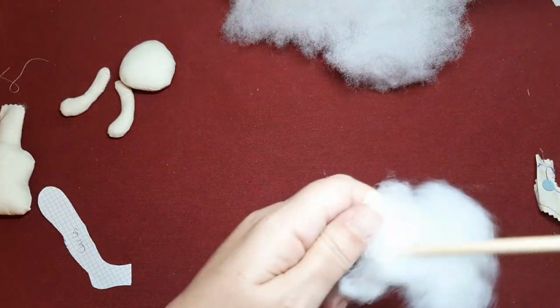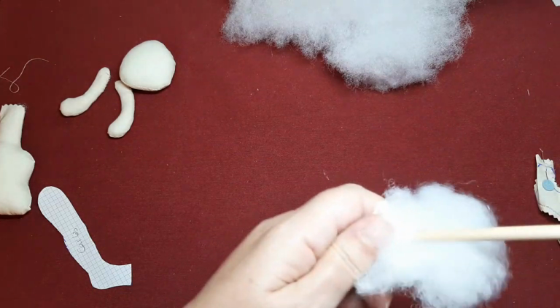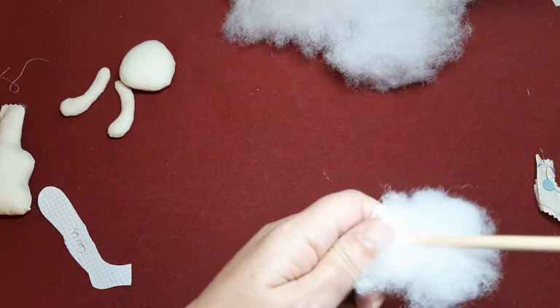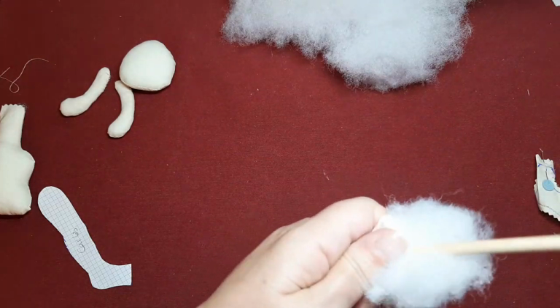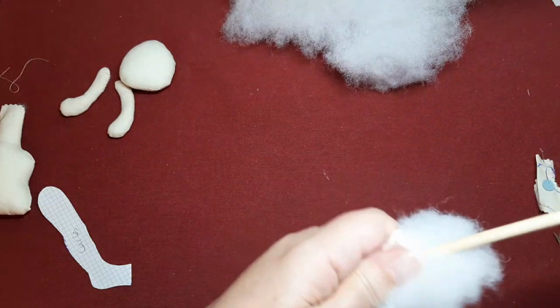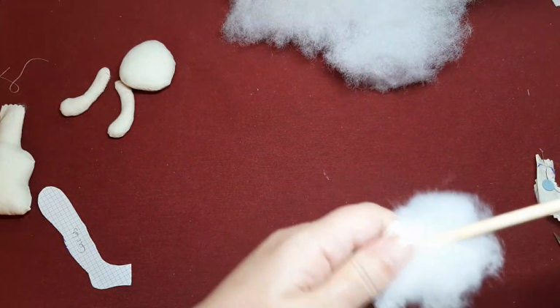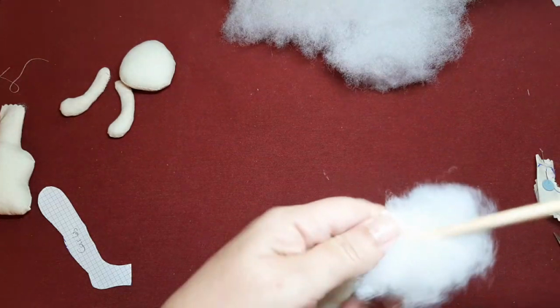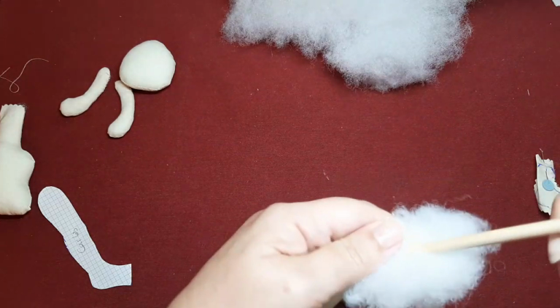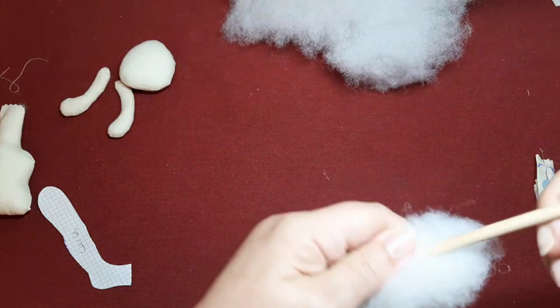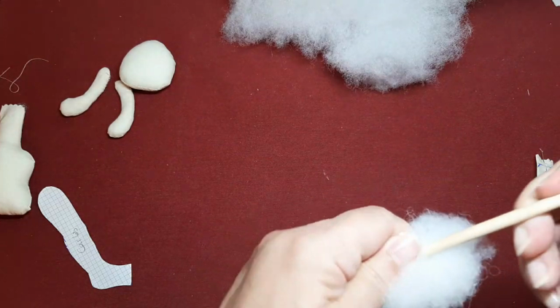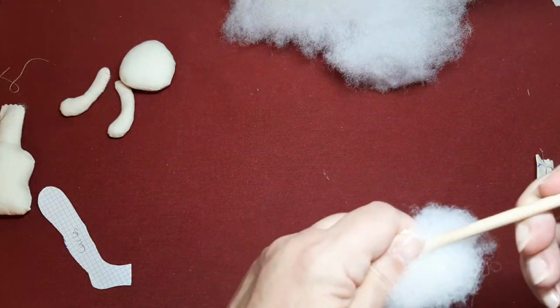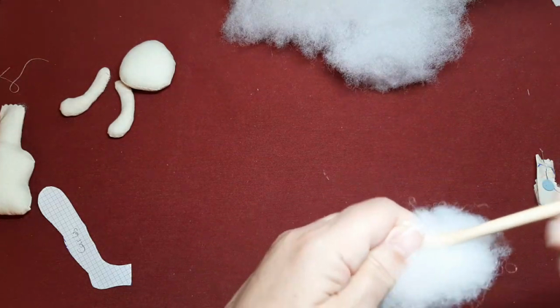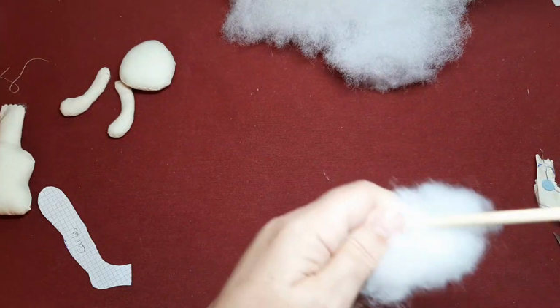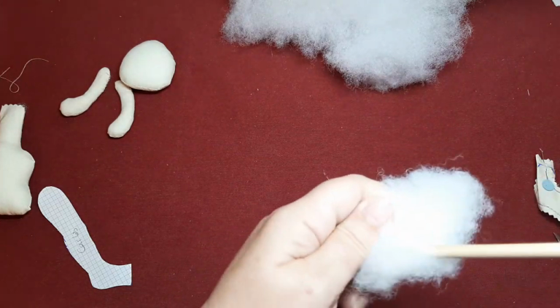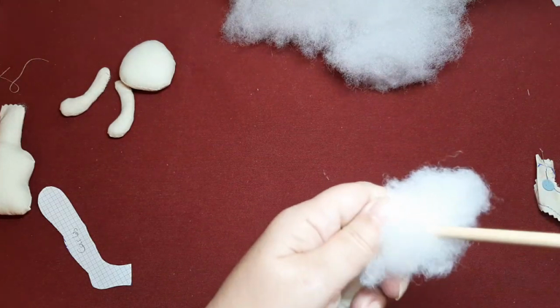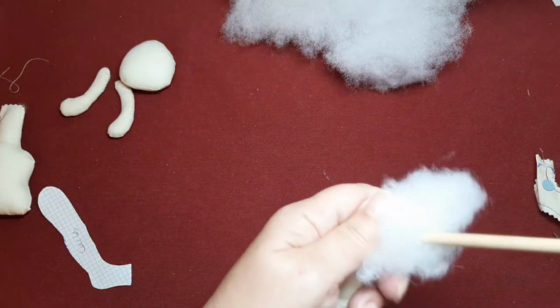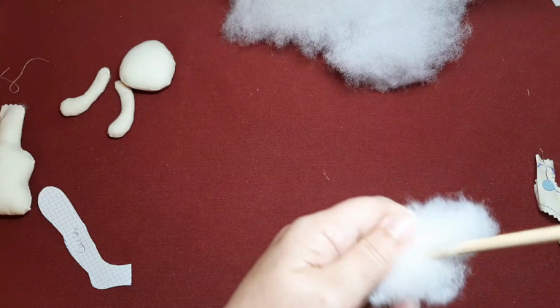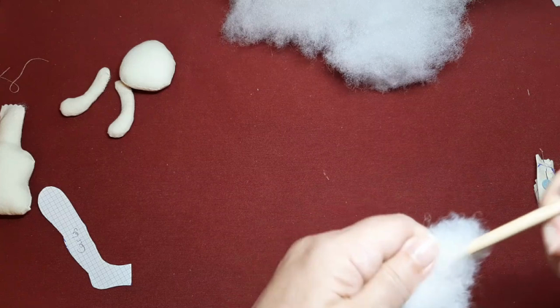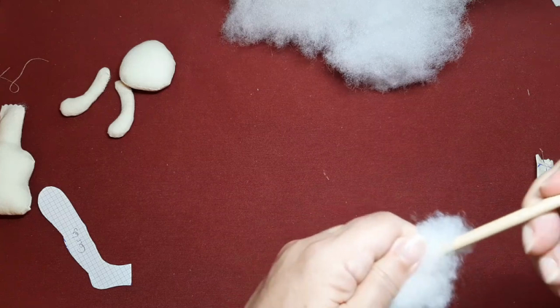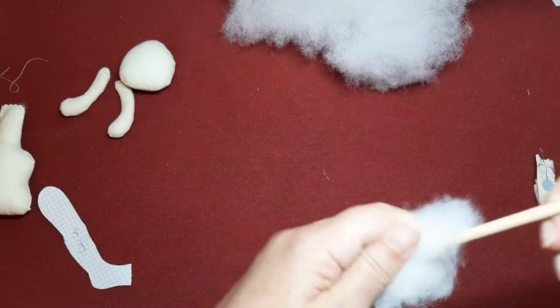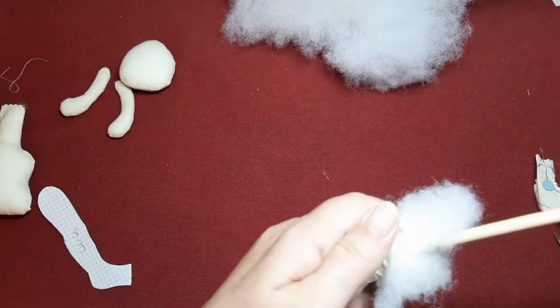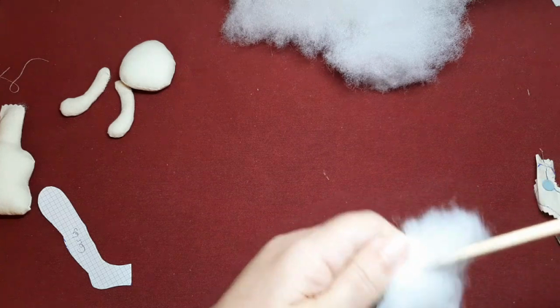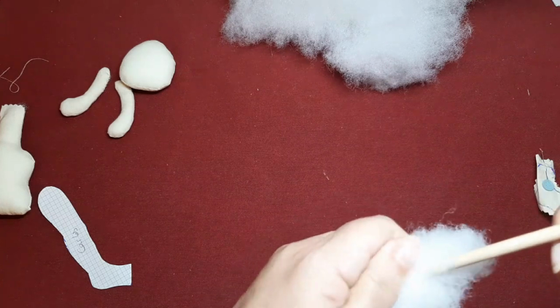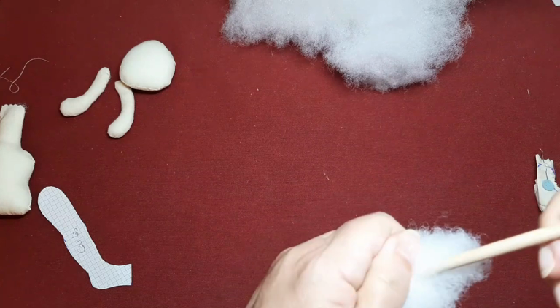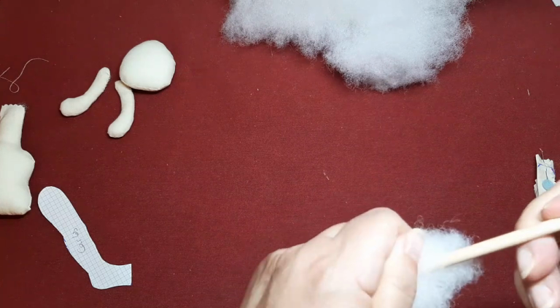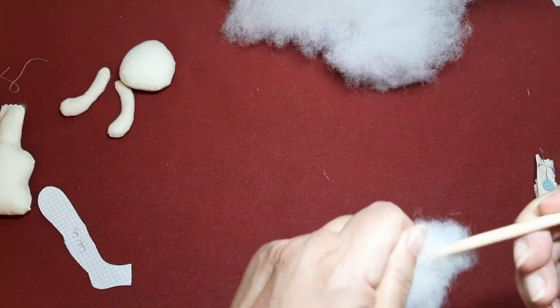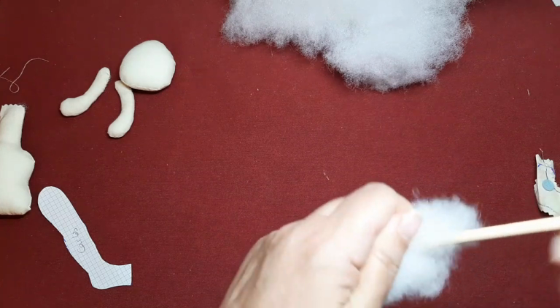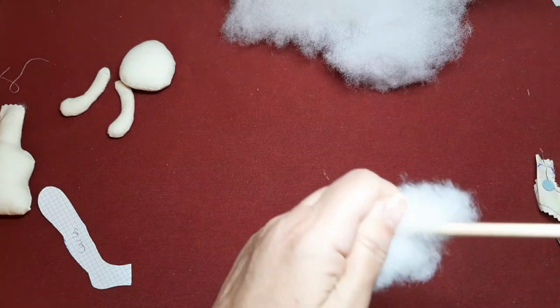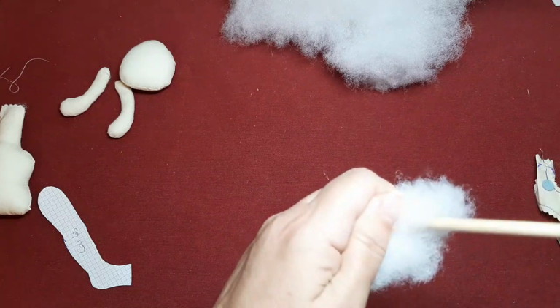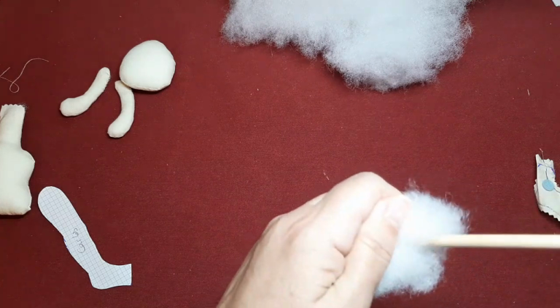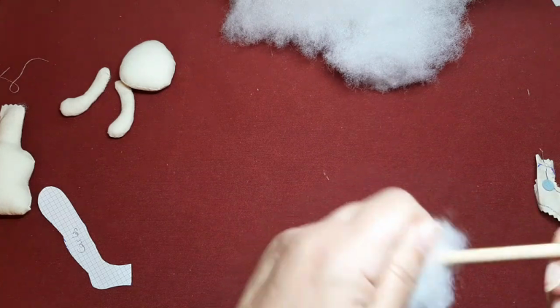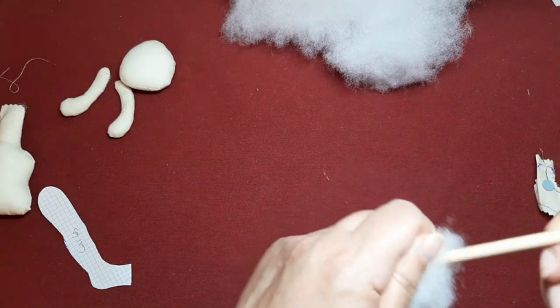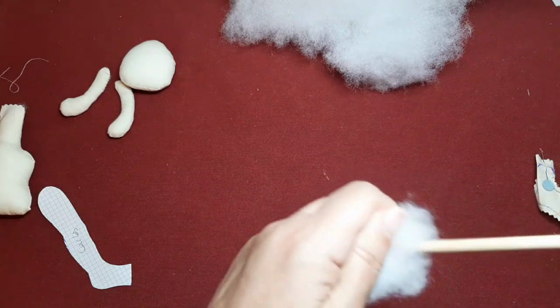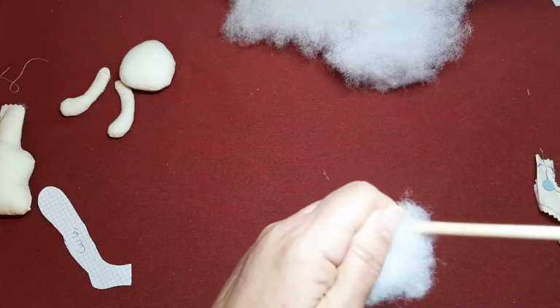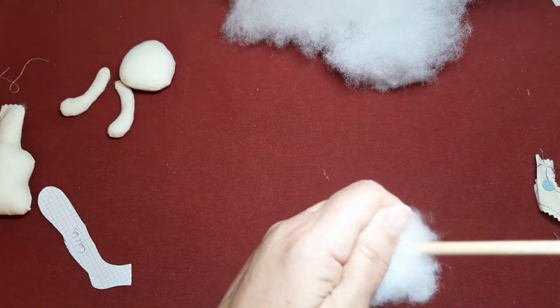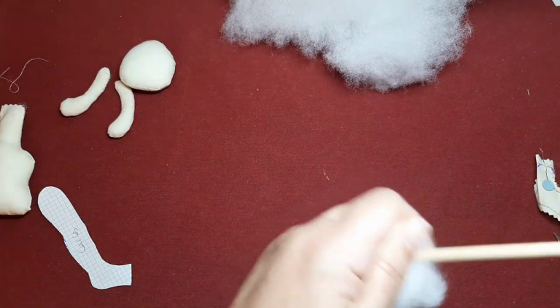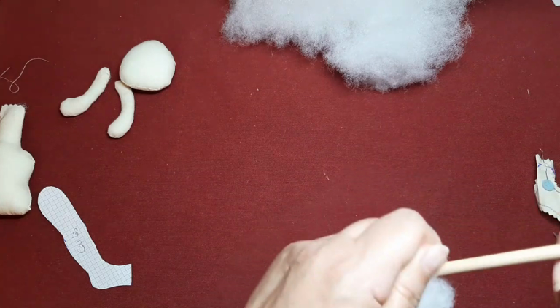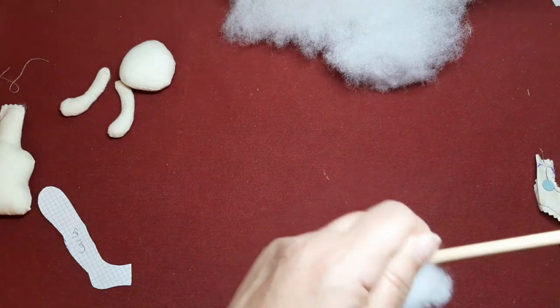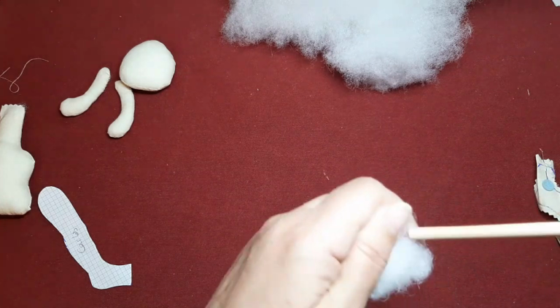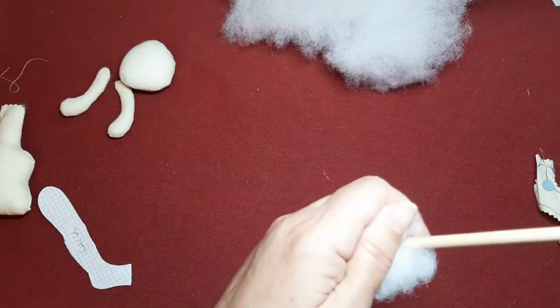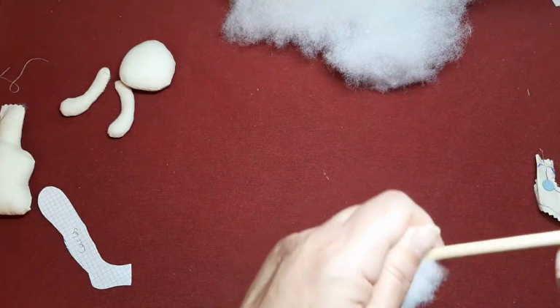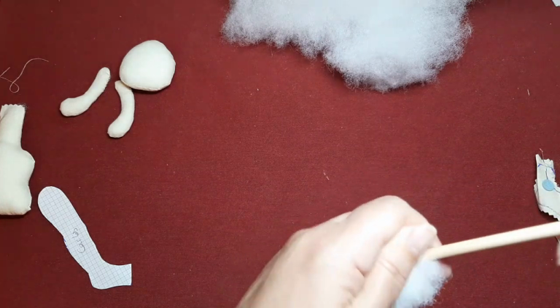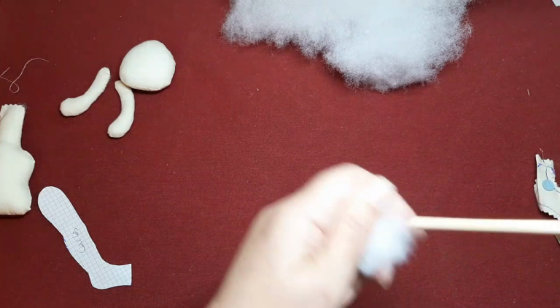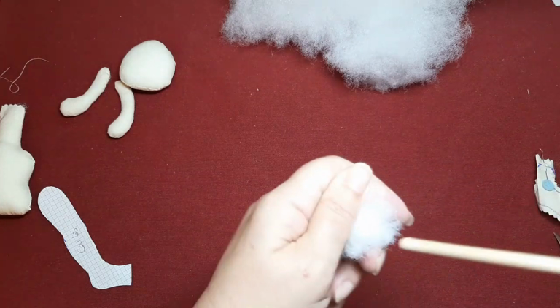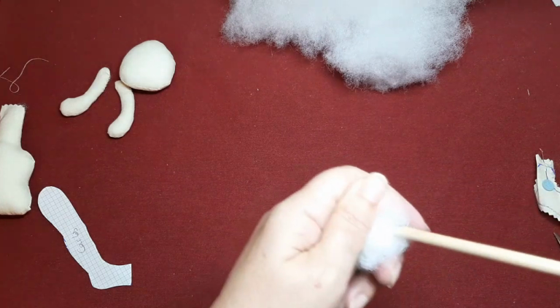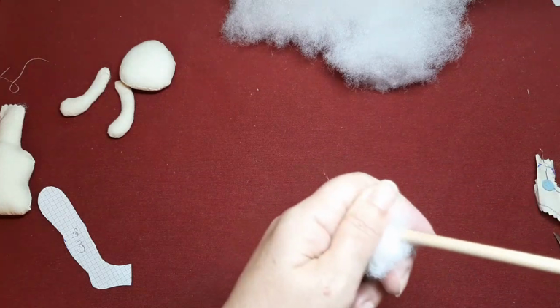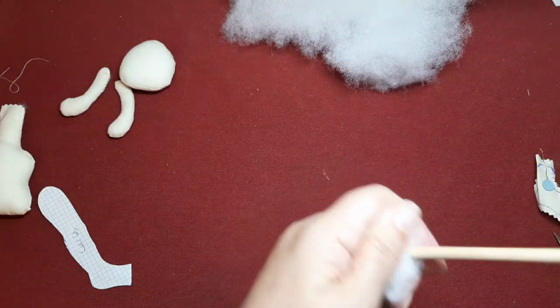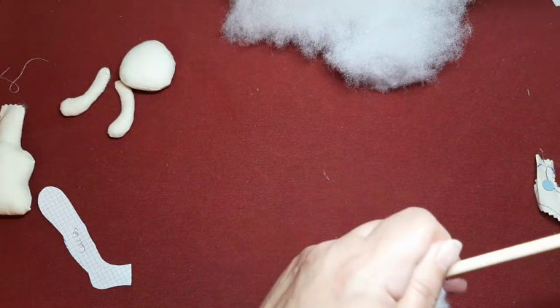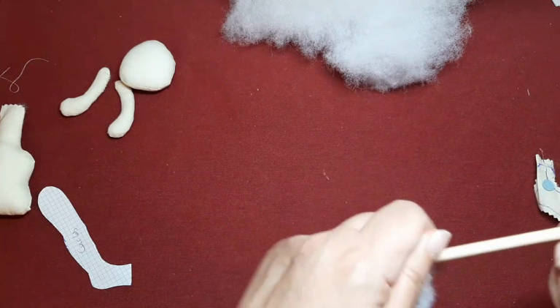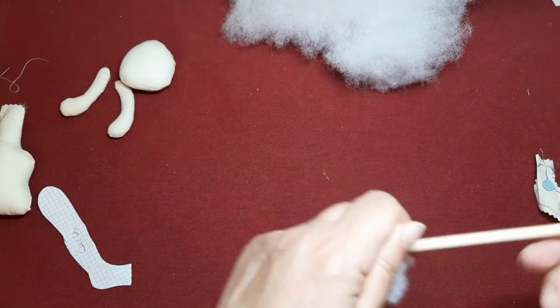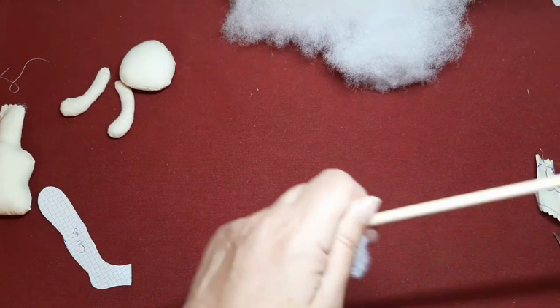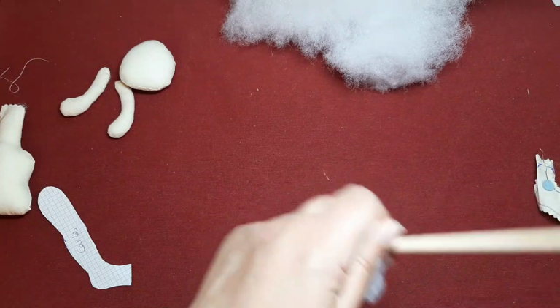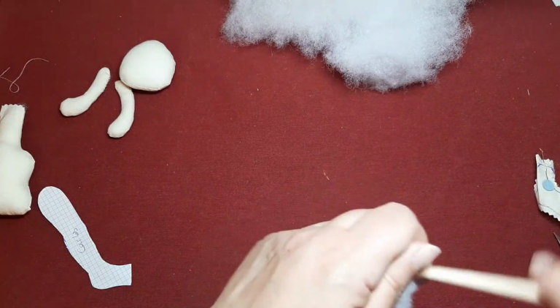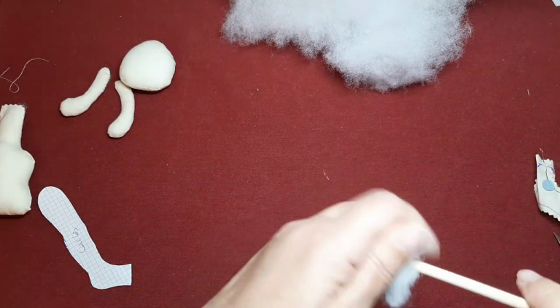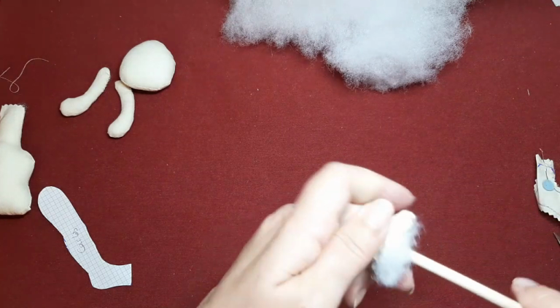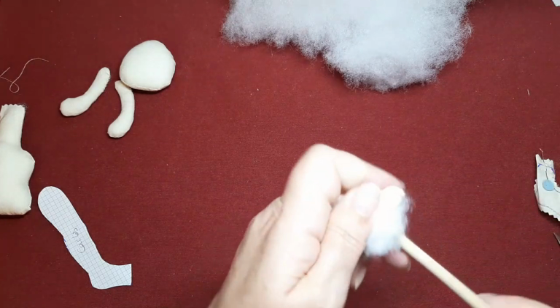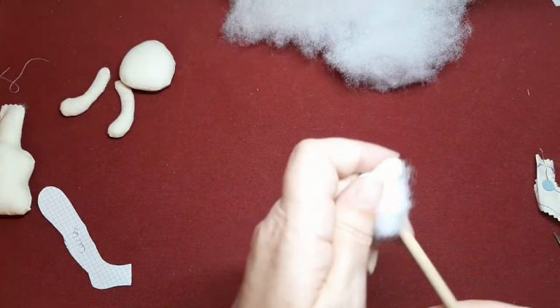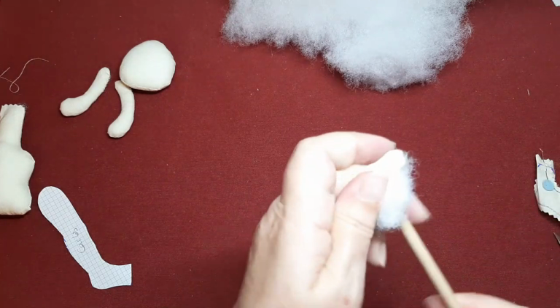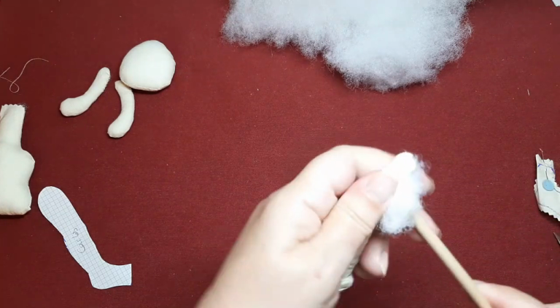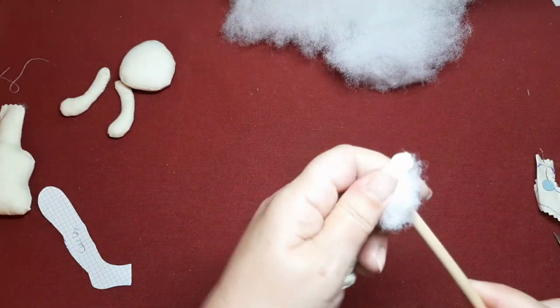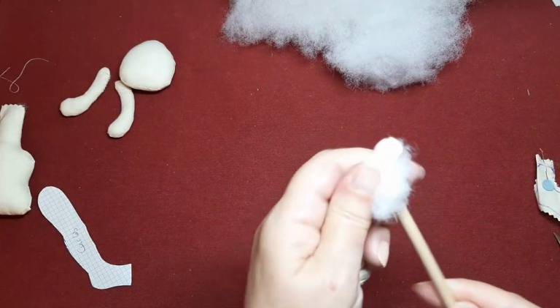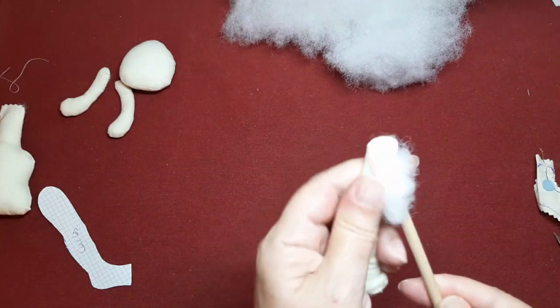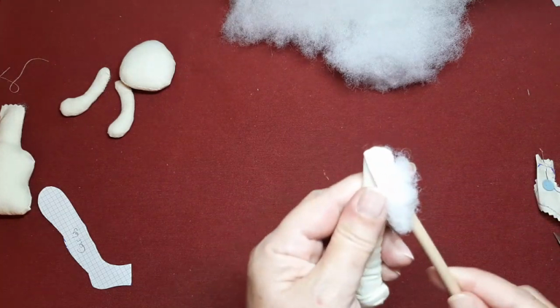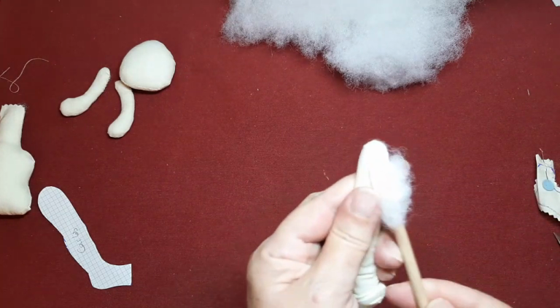Utilizo también, ya sabéis que este rellenador mío es una brocheta, lo único que he hecho ha sido quitarle aquí en el centro un trocito y limarlo para que no me arañe. La verdad es que me va genial. Hay rellenadores muy buenos en el mercado, pero ya sabéis que suelo hacerme mis propias cosillas.